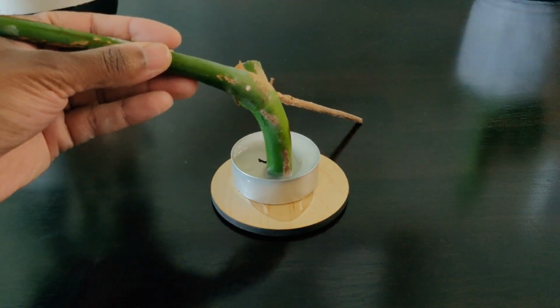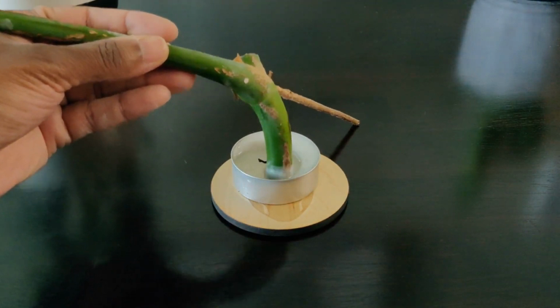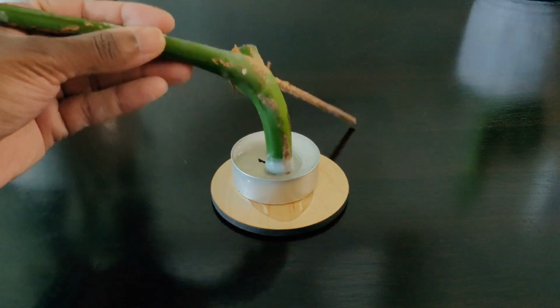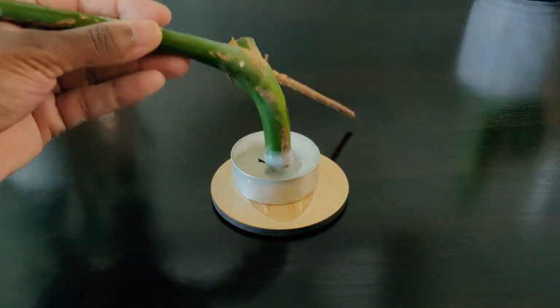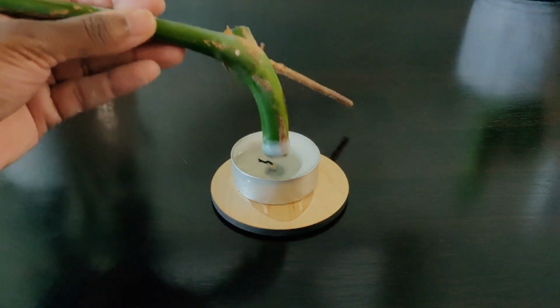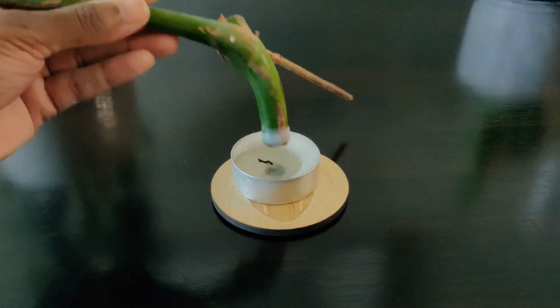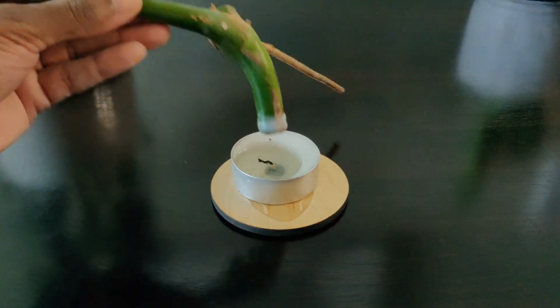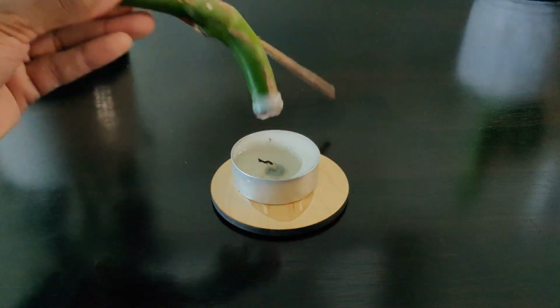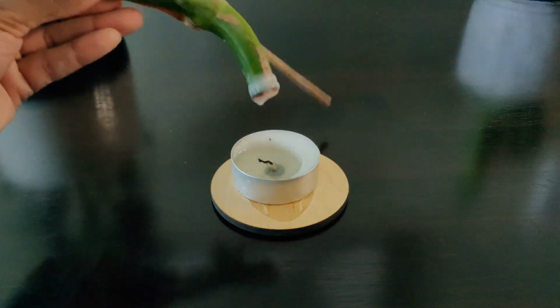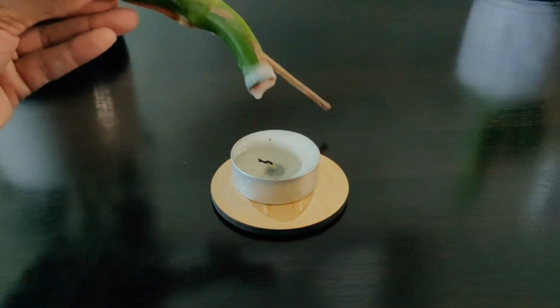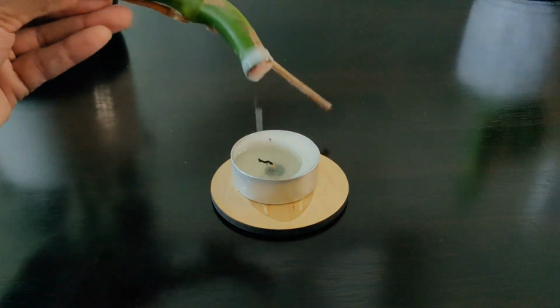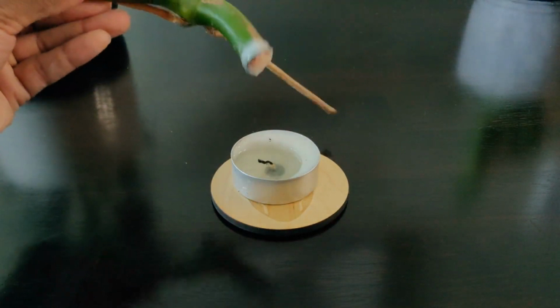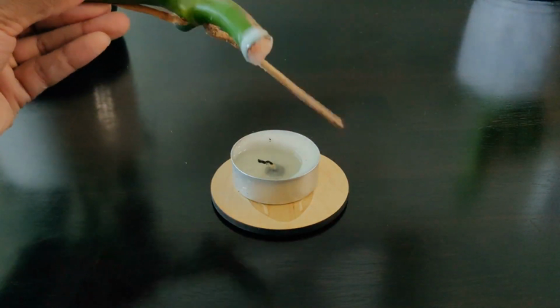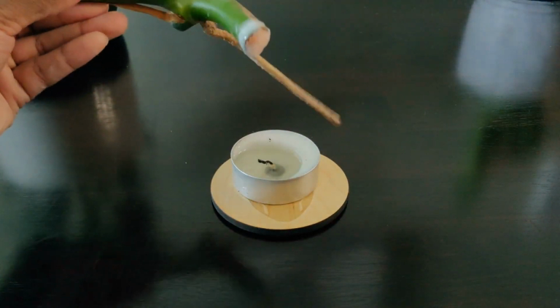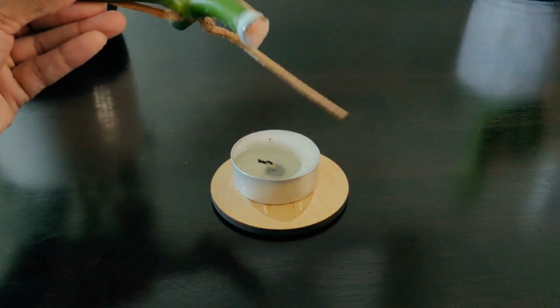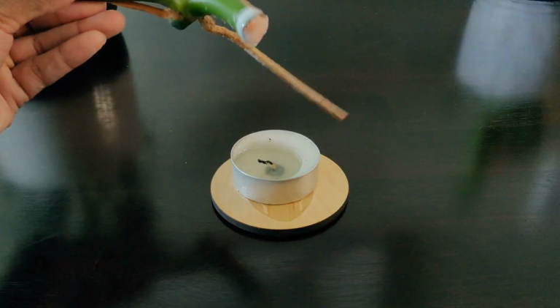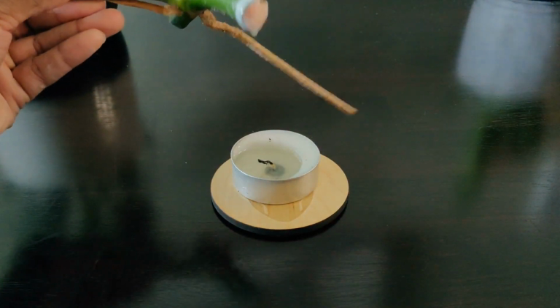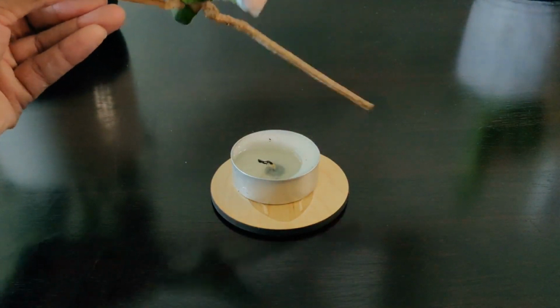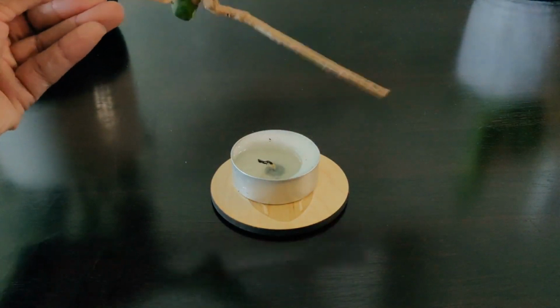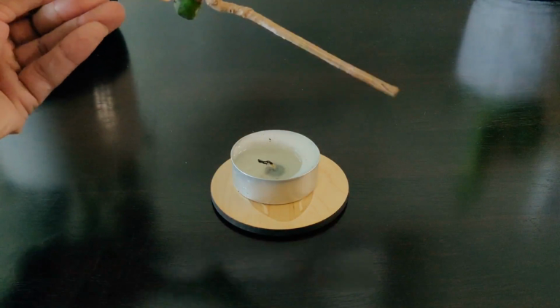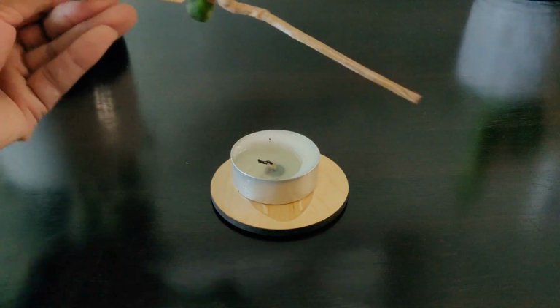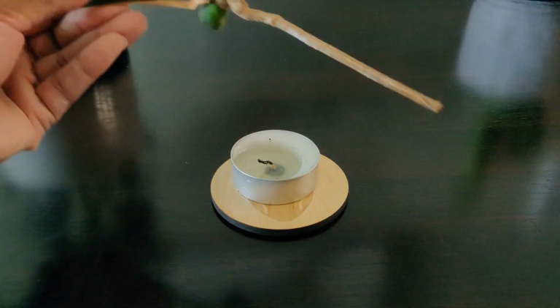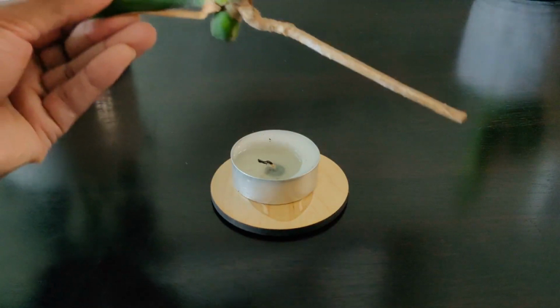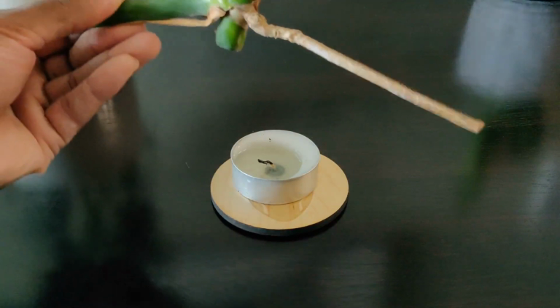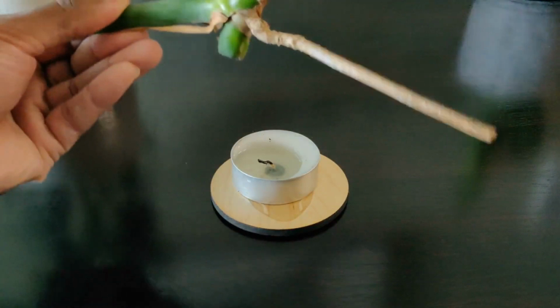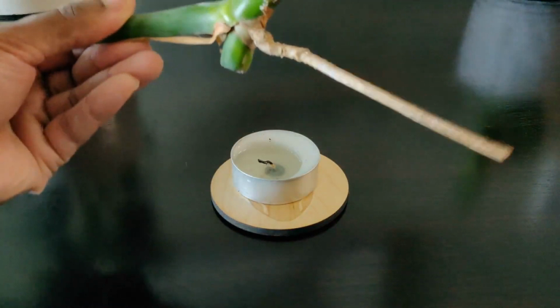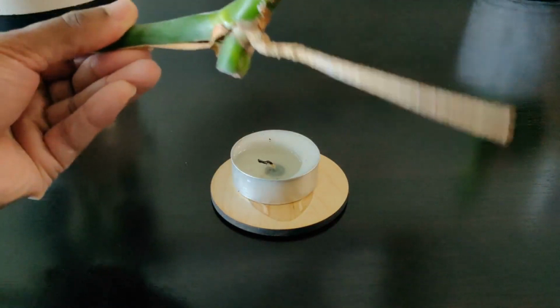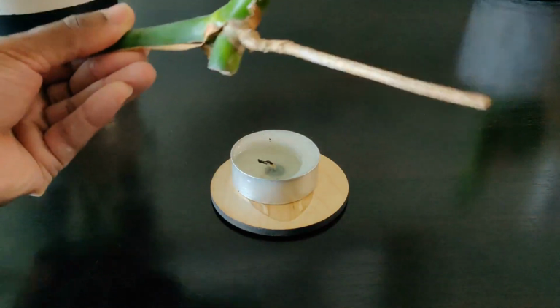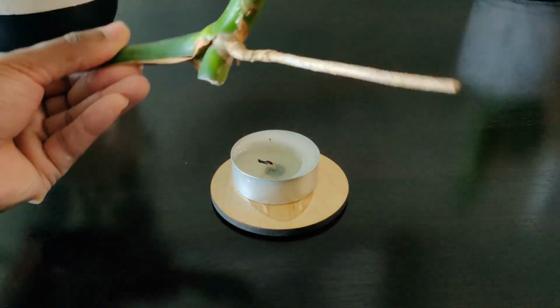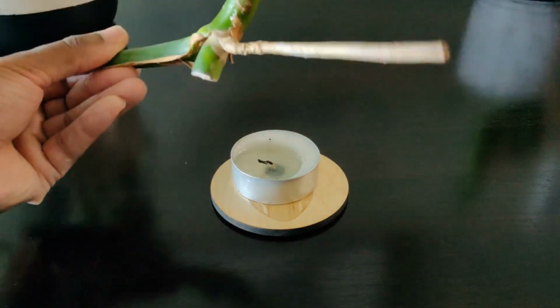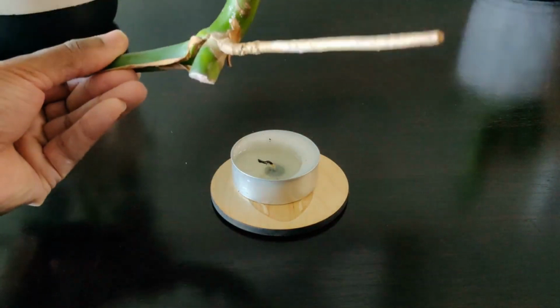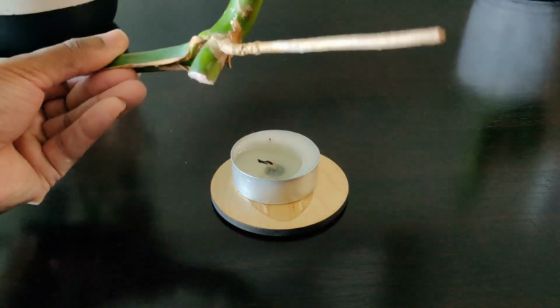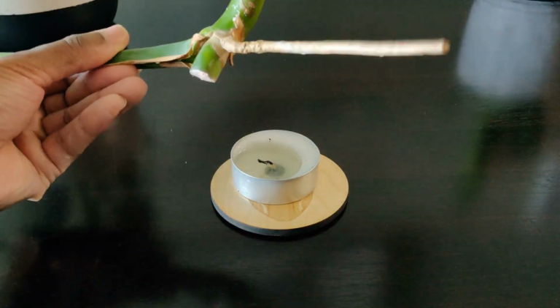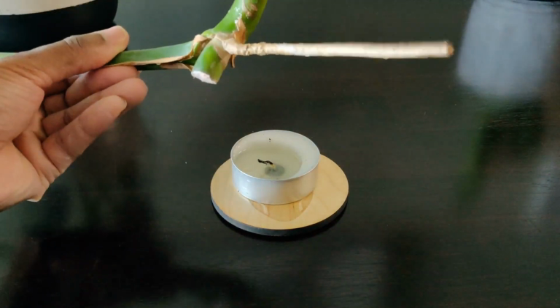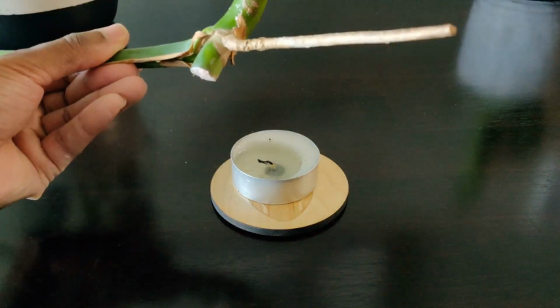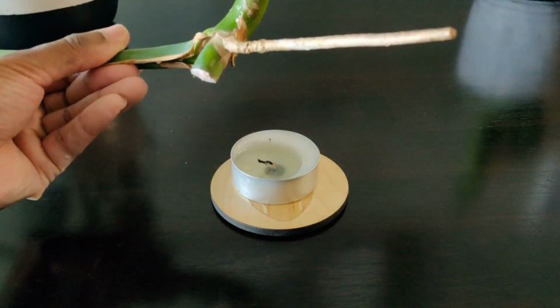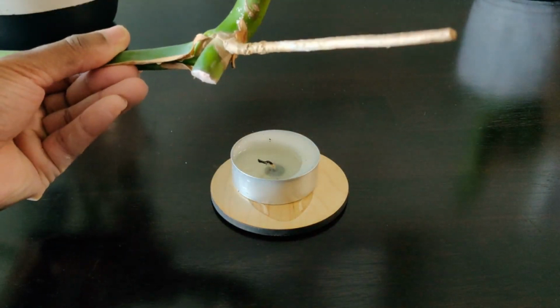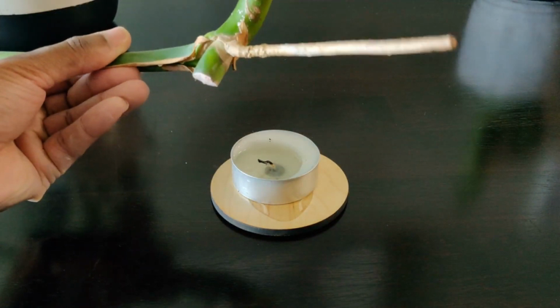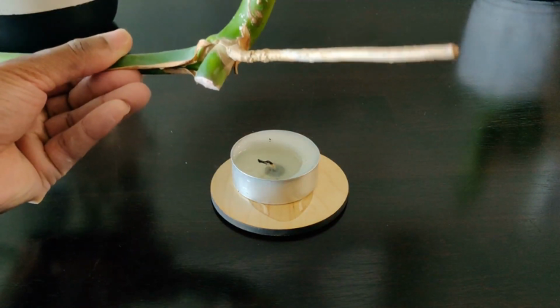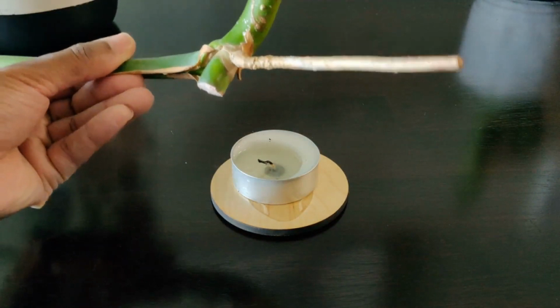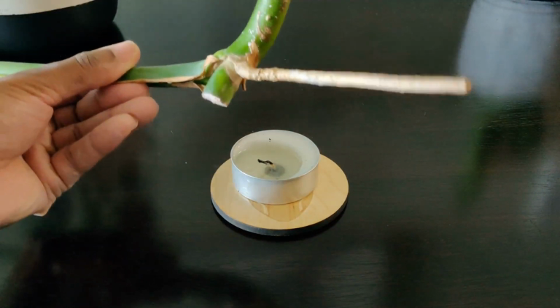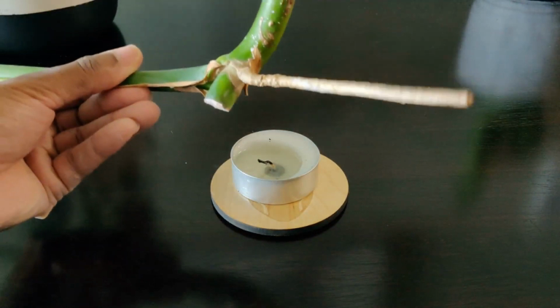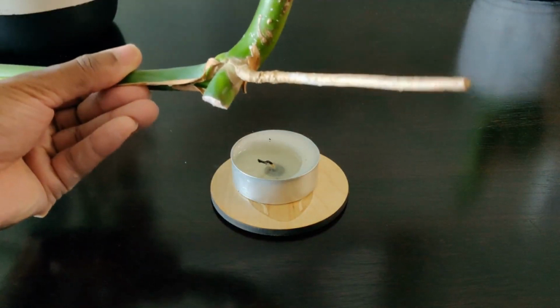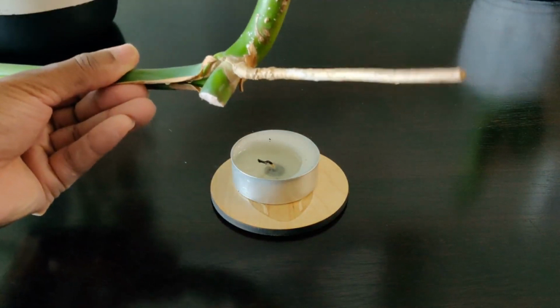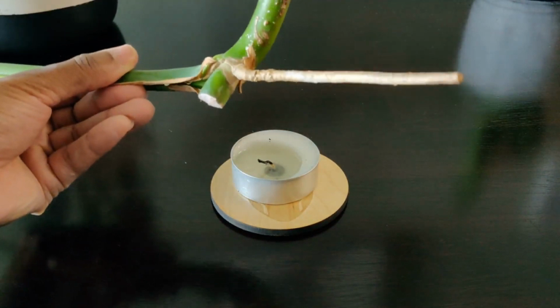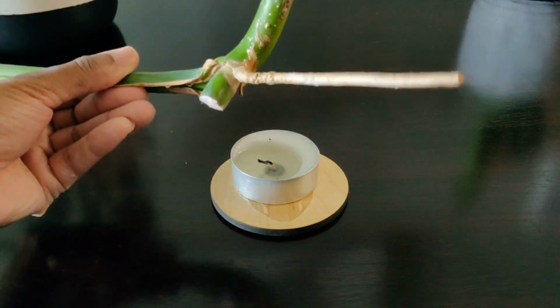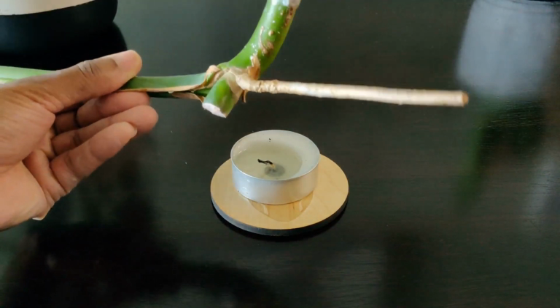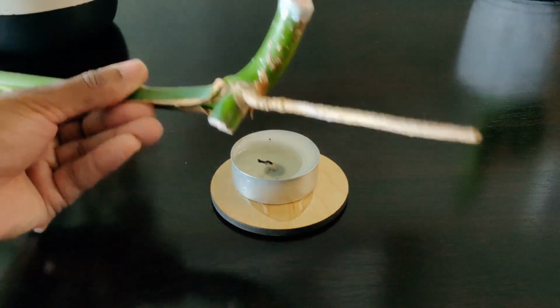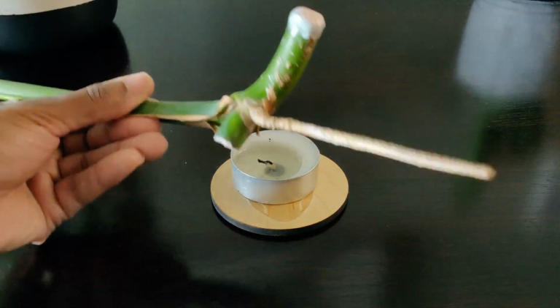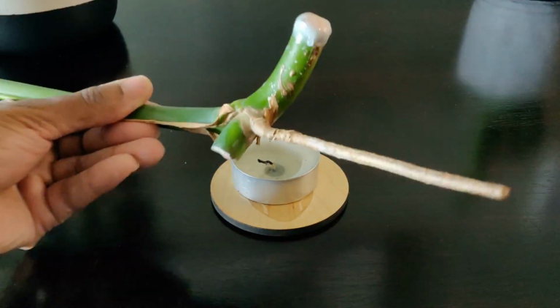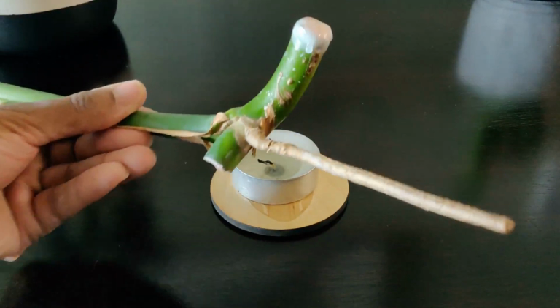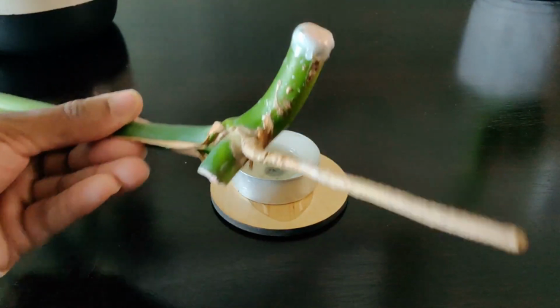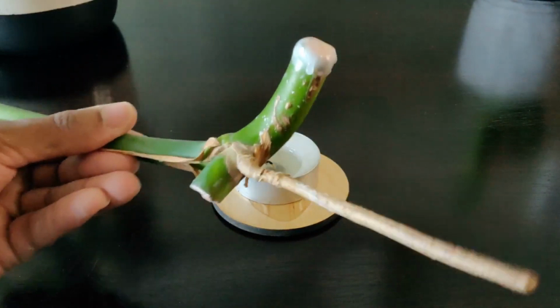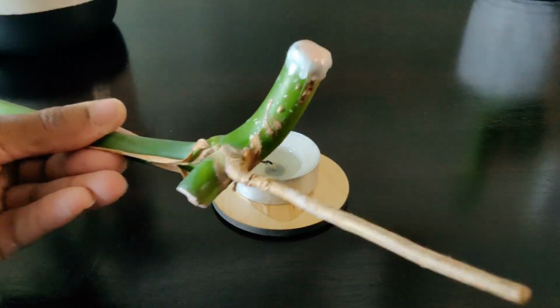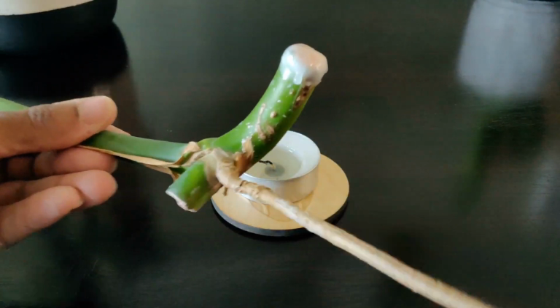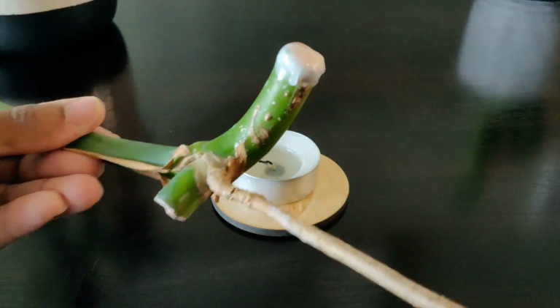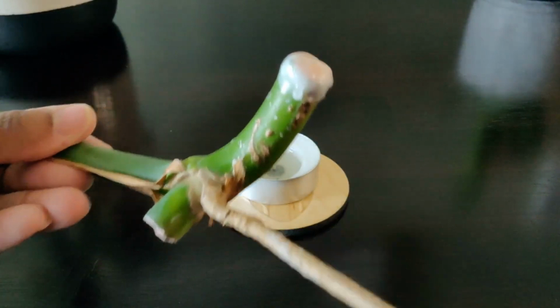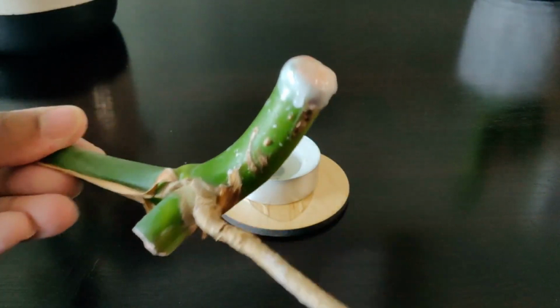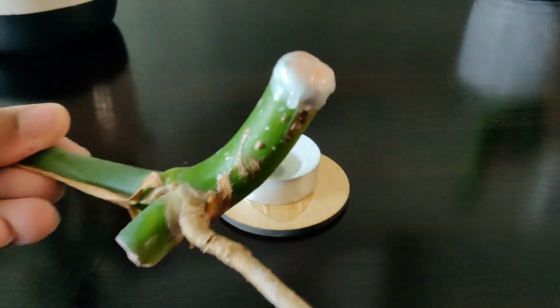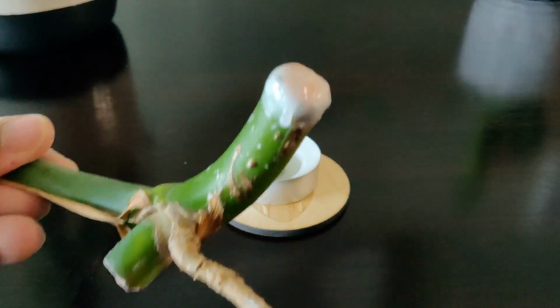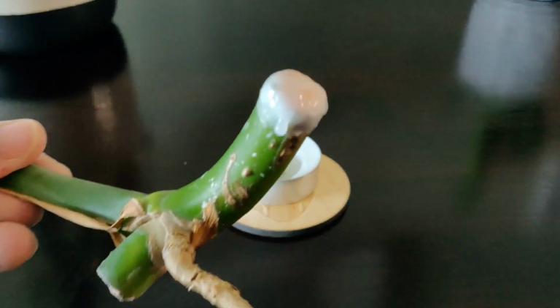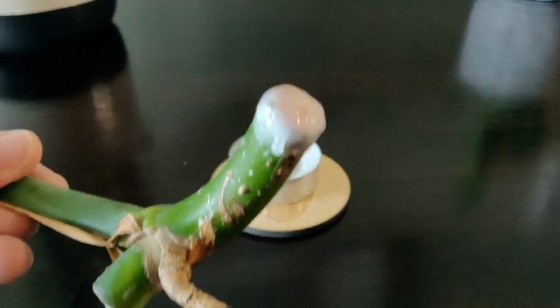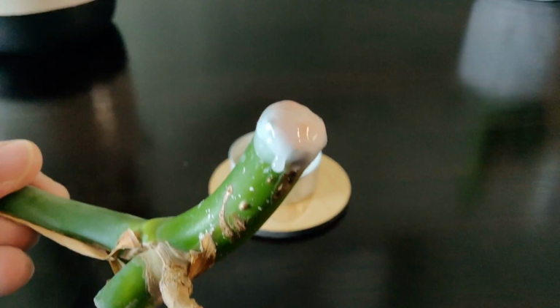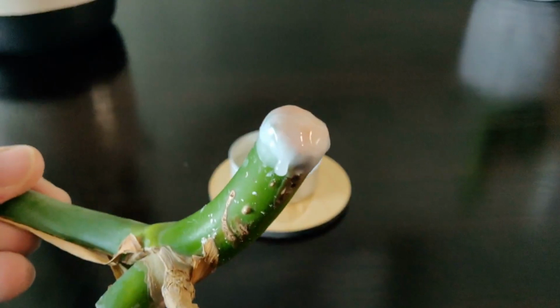And just as always when we're propagating in water, we're going to keep our plants in bright indirect sunlight with around 60% humidity.